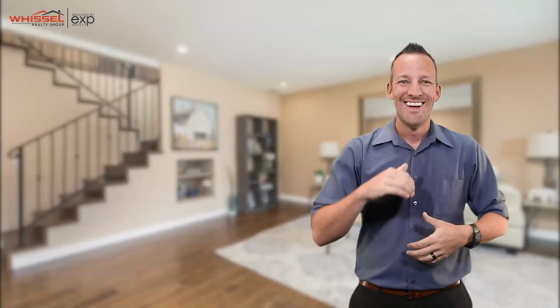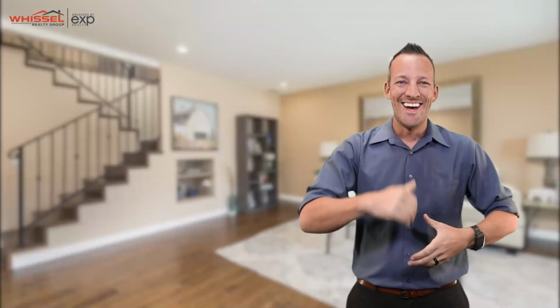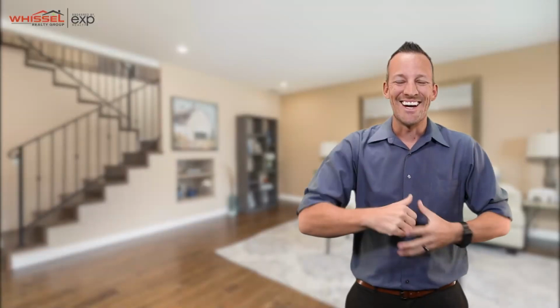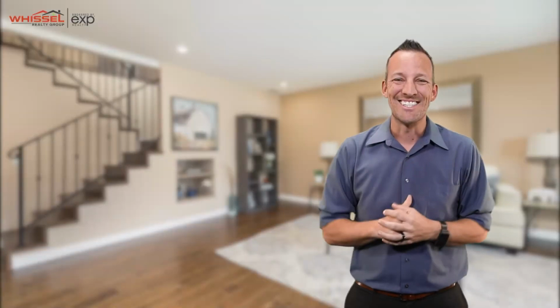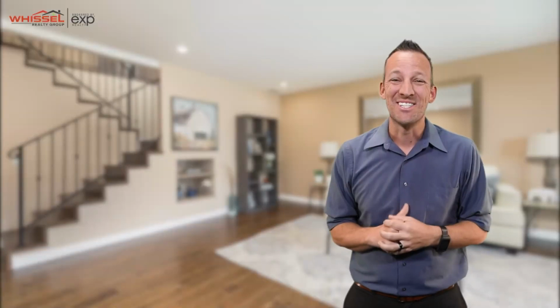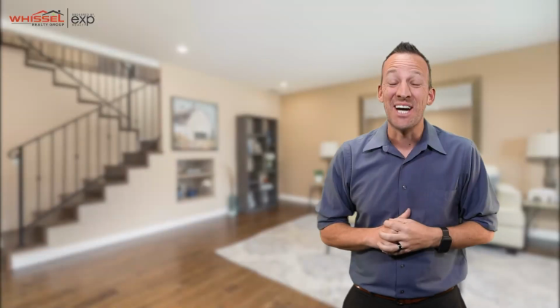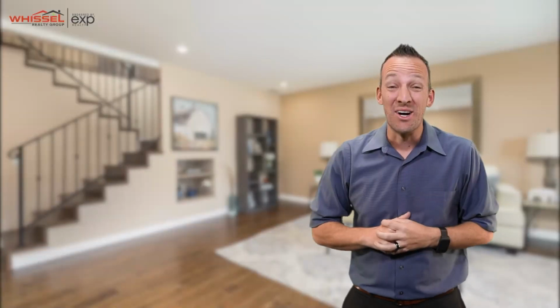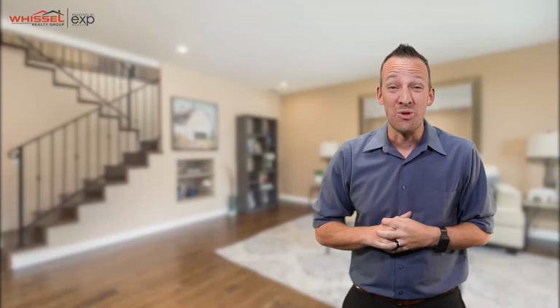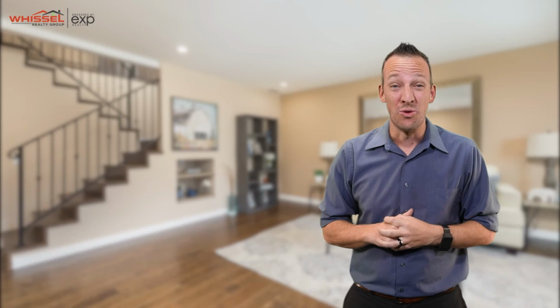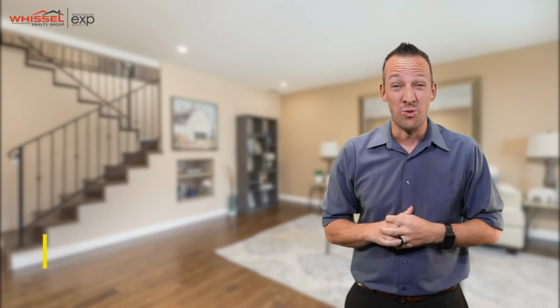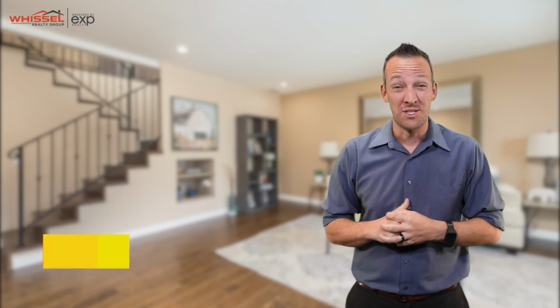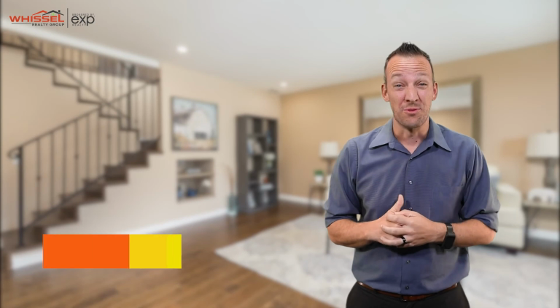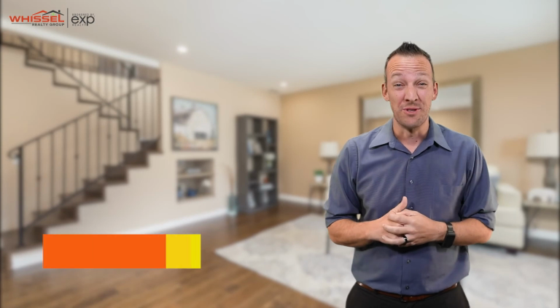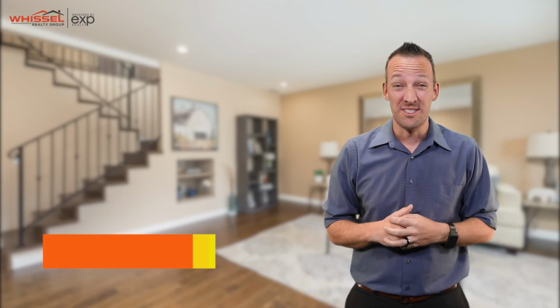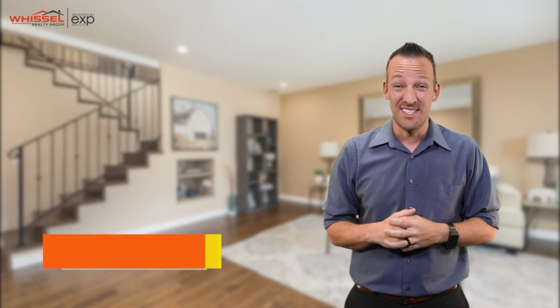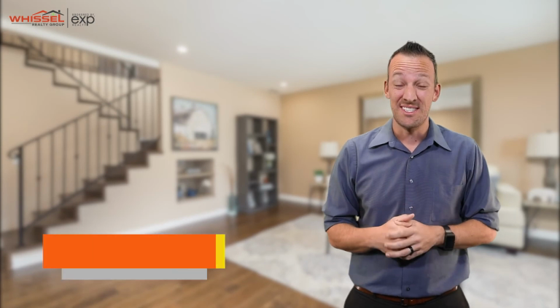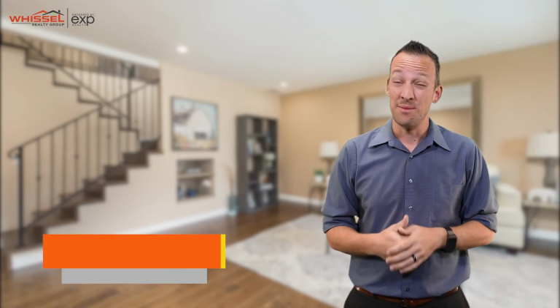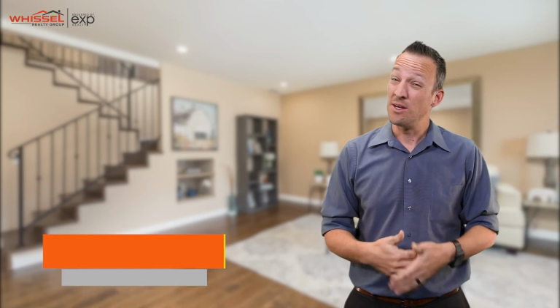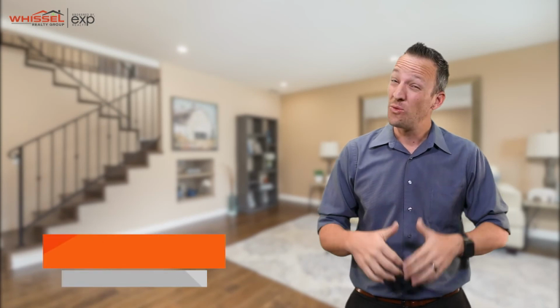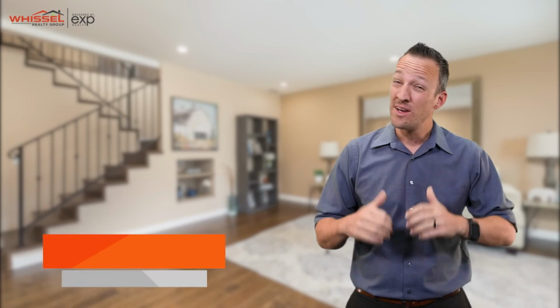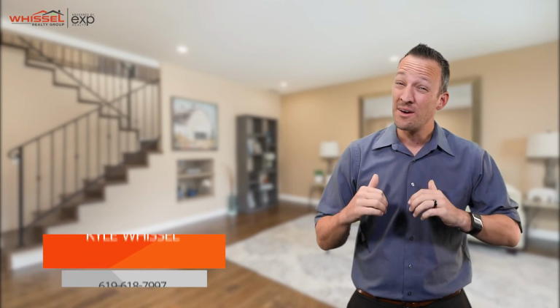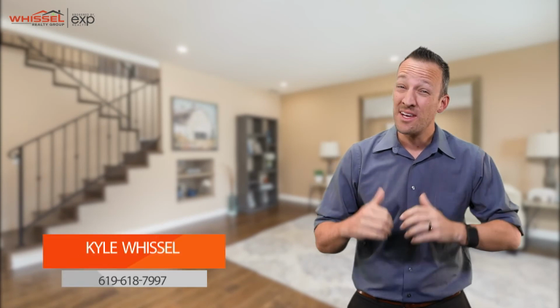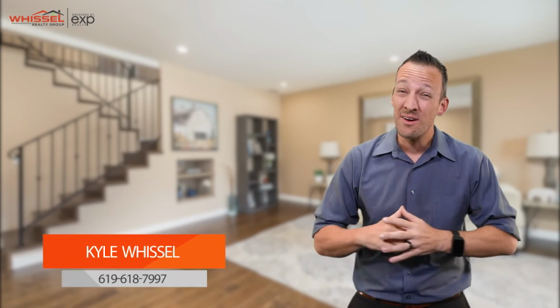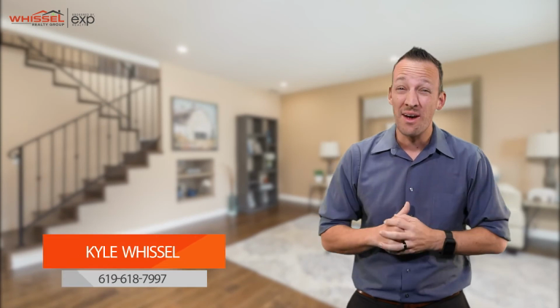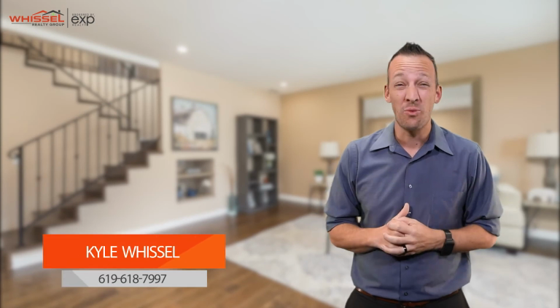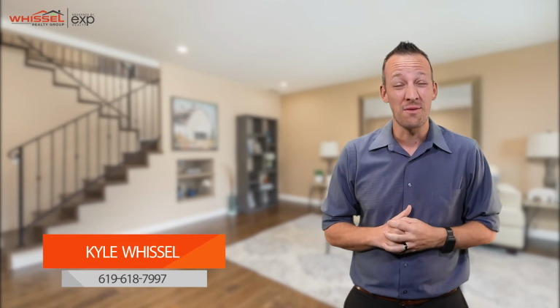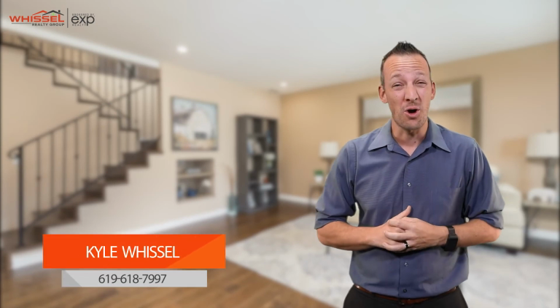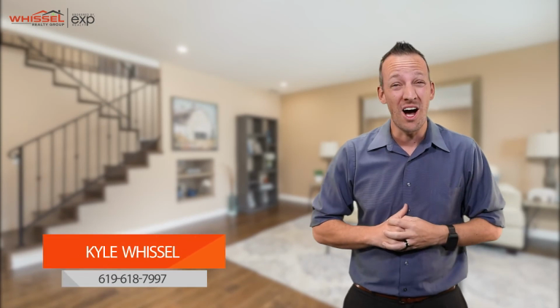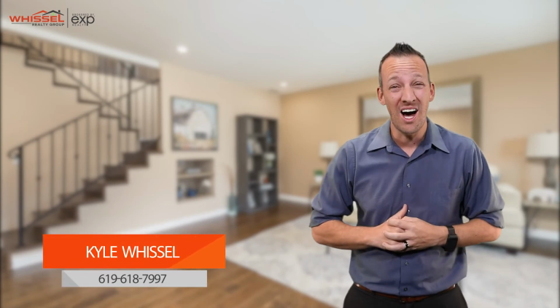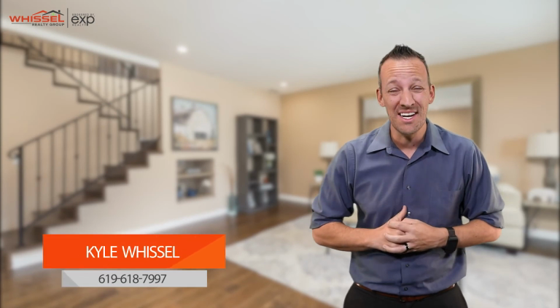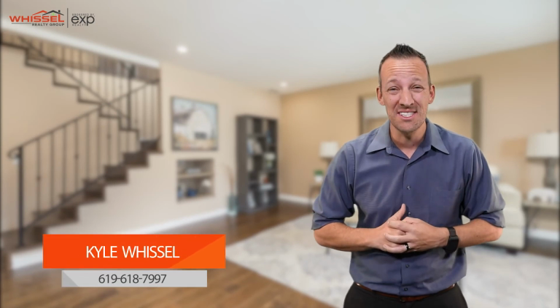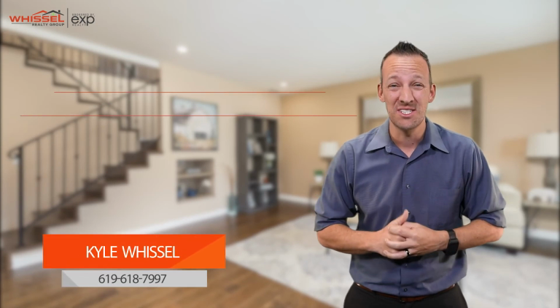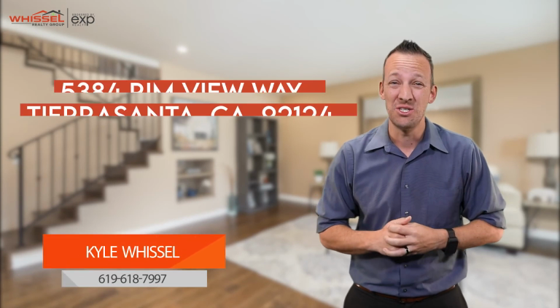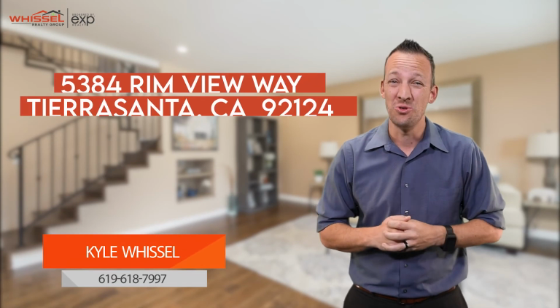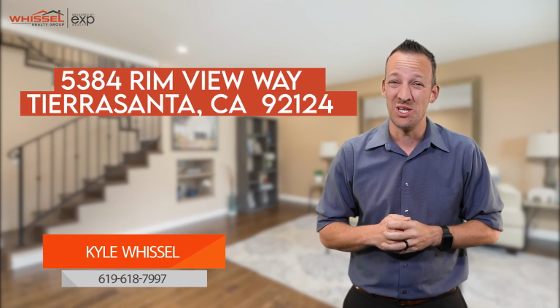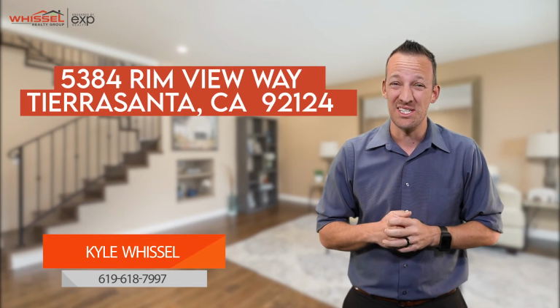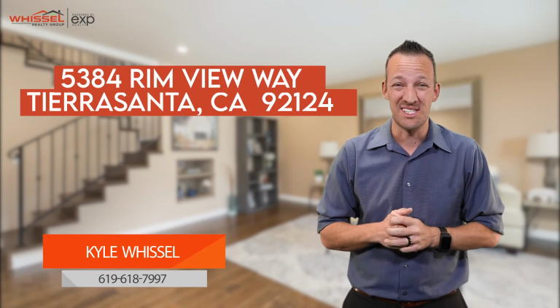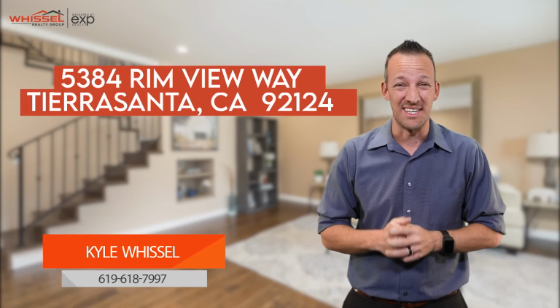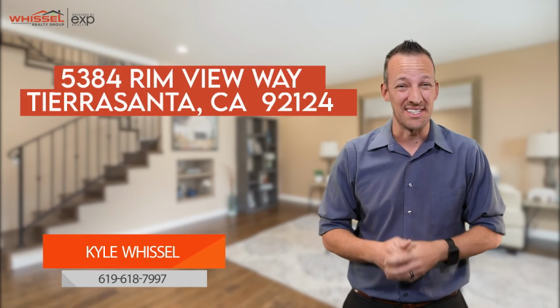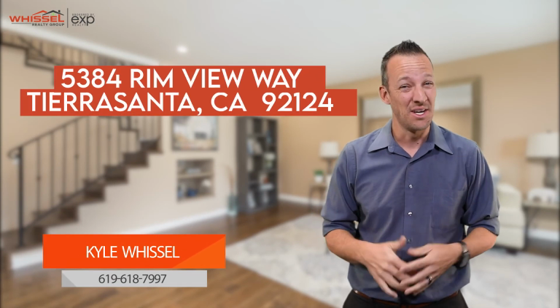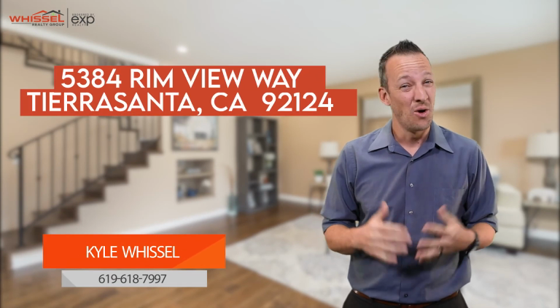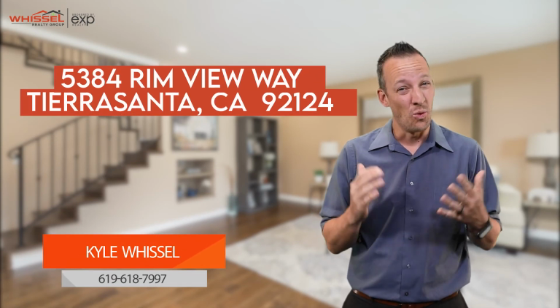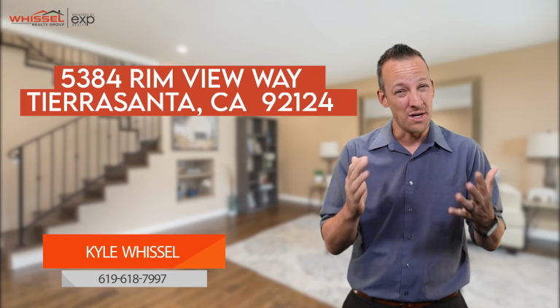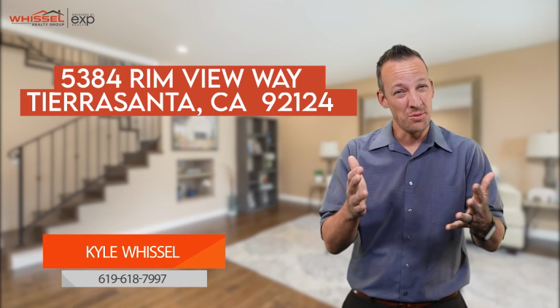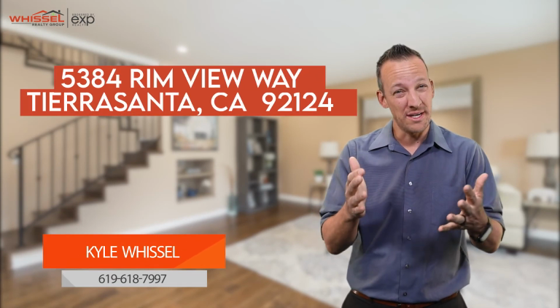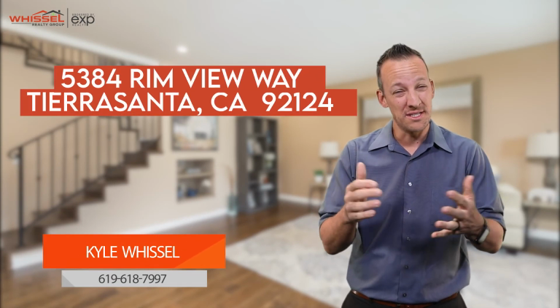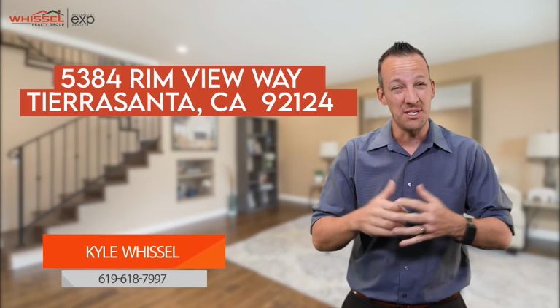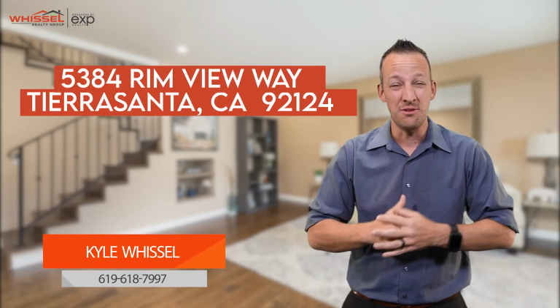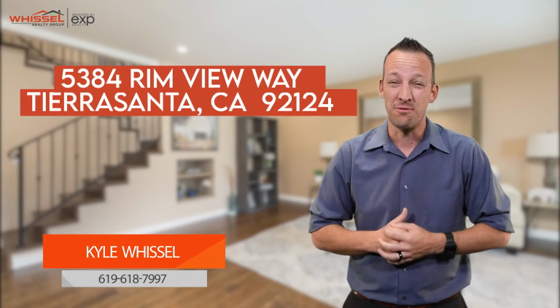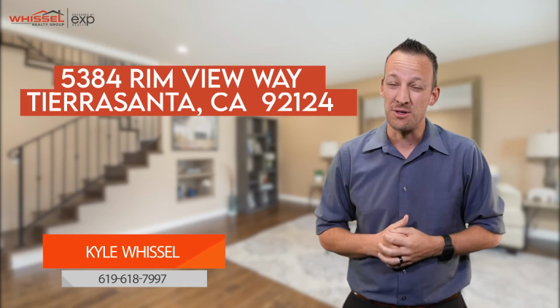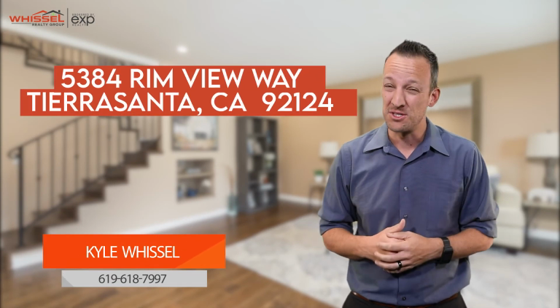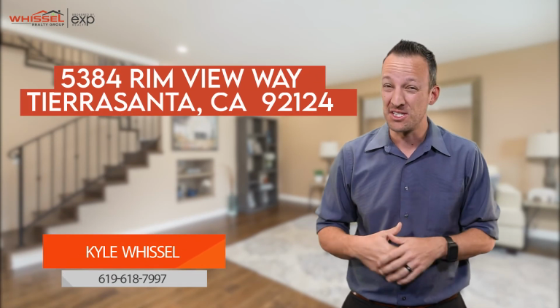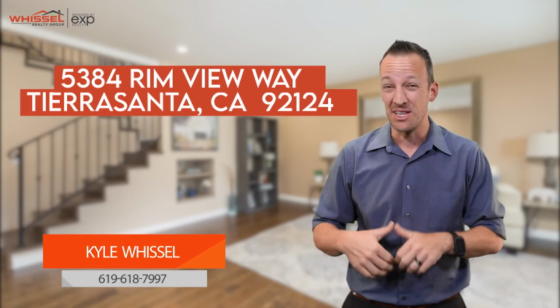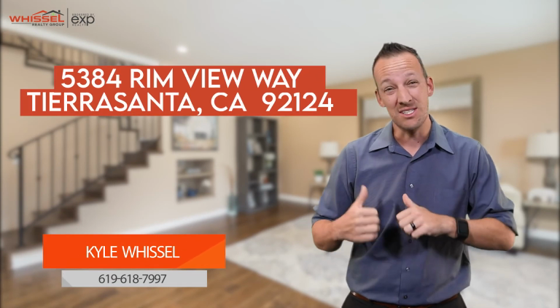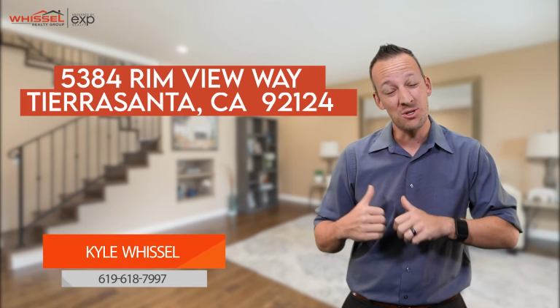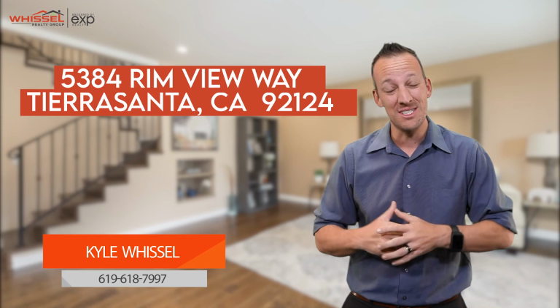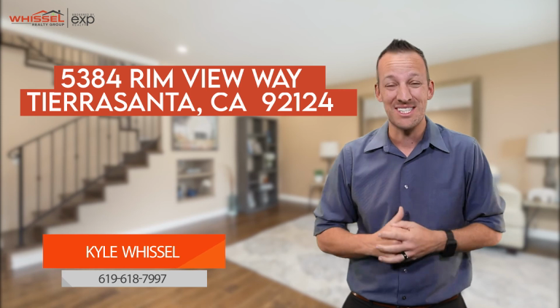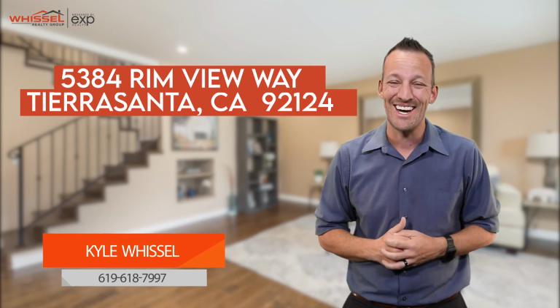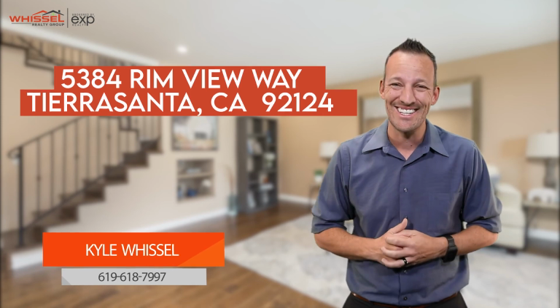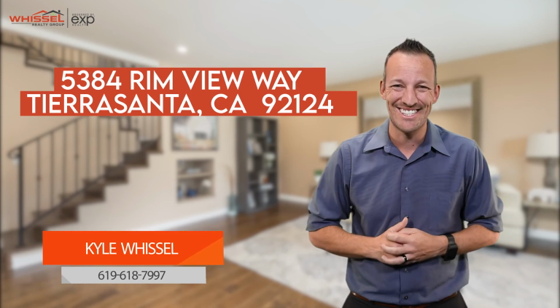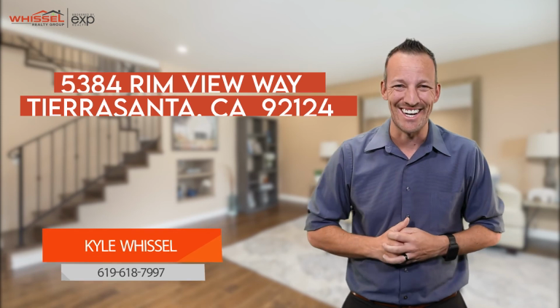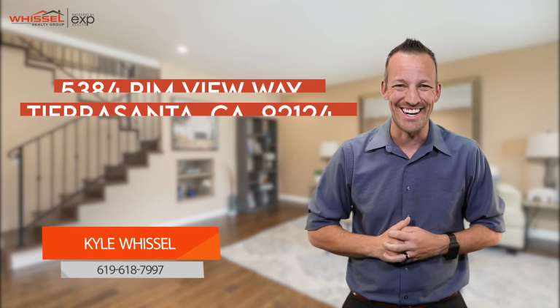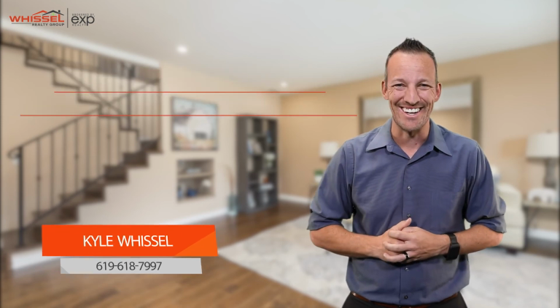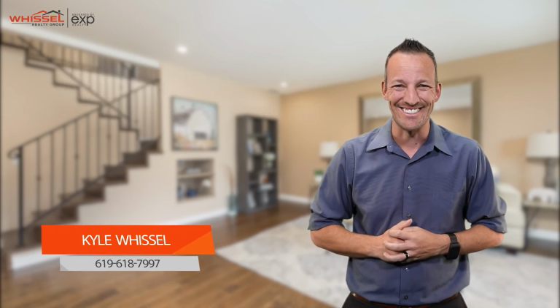Hey guys, it's Kyle with the Whissel Realty team and we are here at one of our hottest new listings. Want to bring it to you first — let's go inside, check it out.